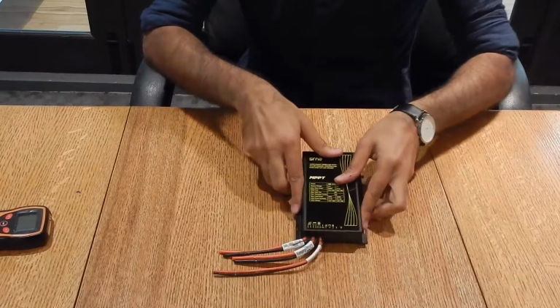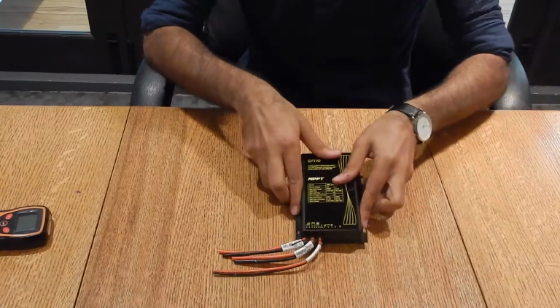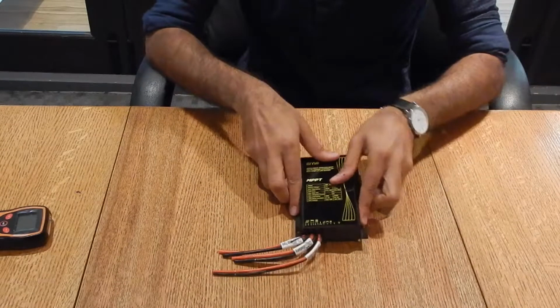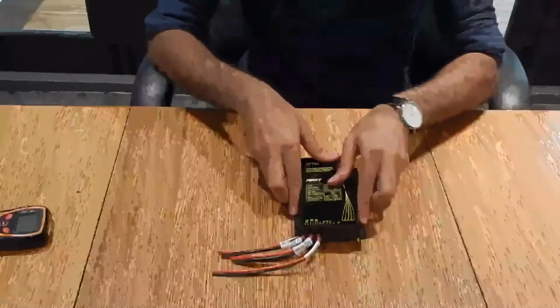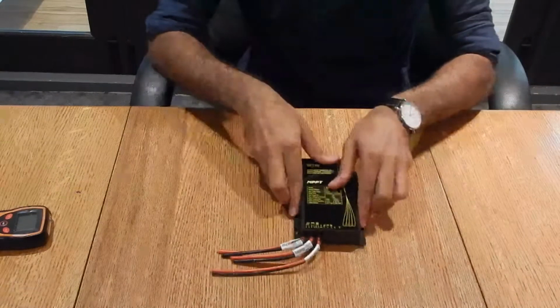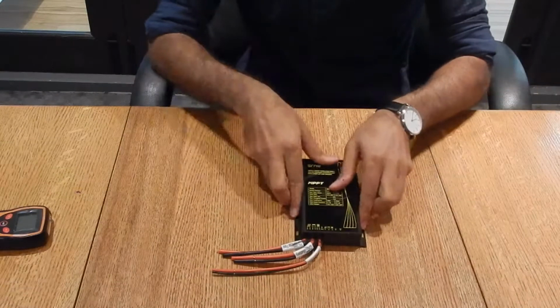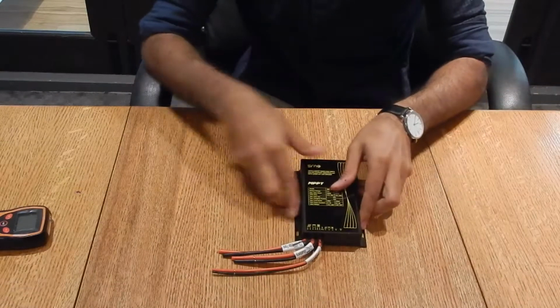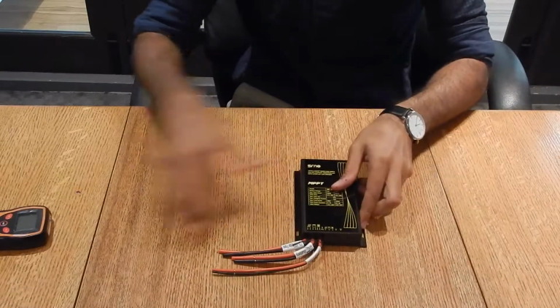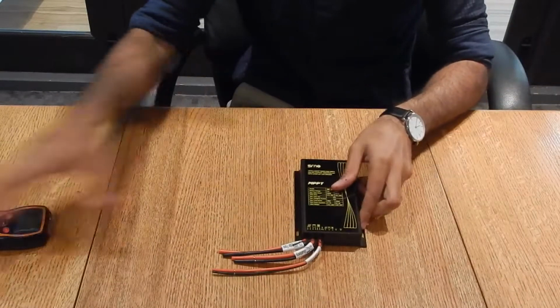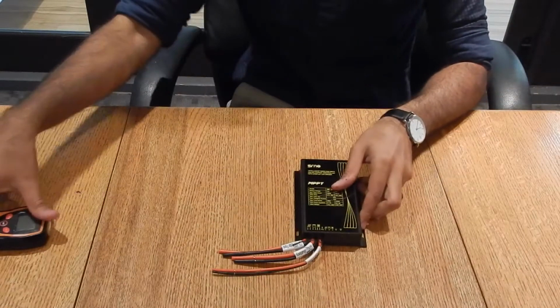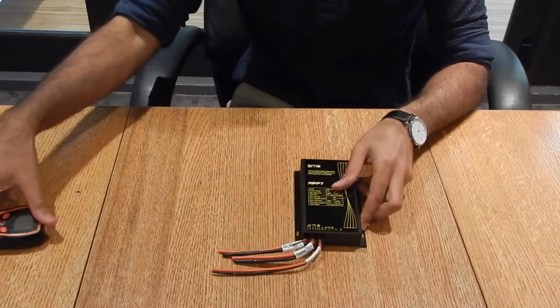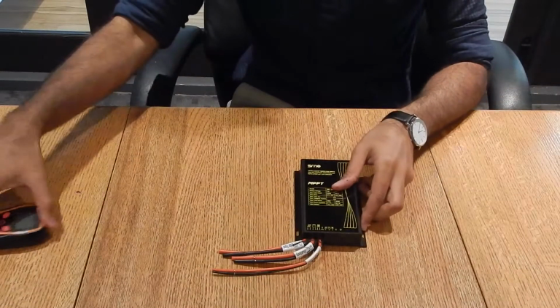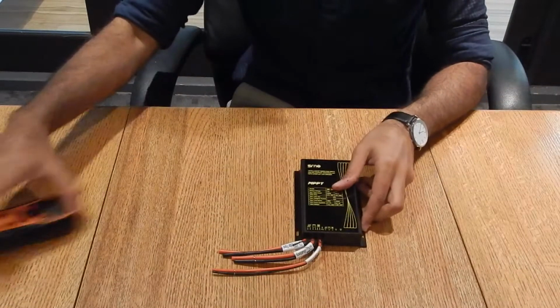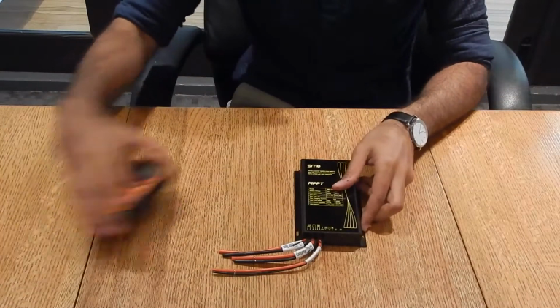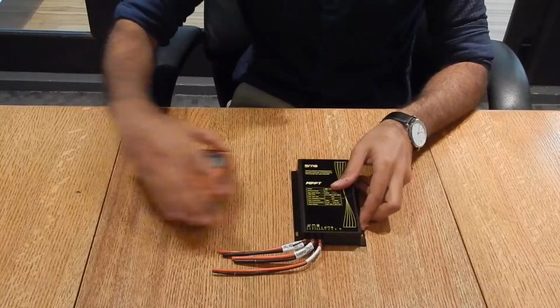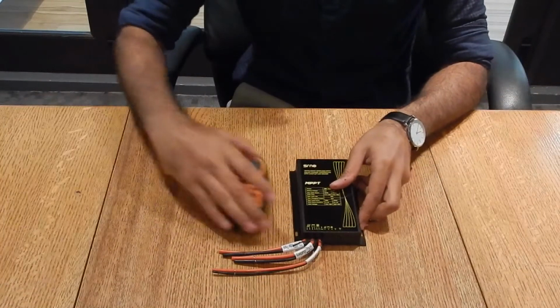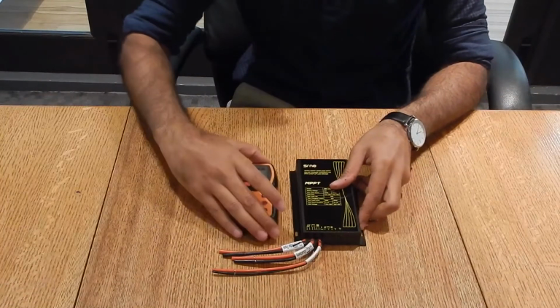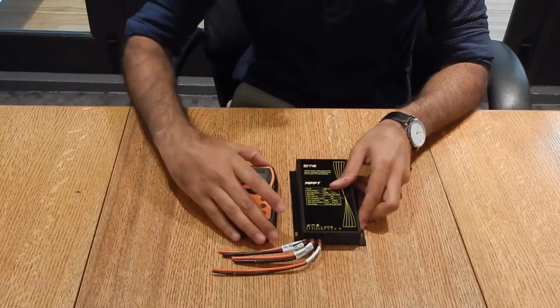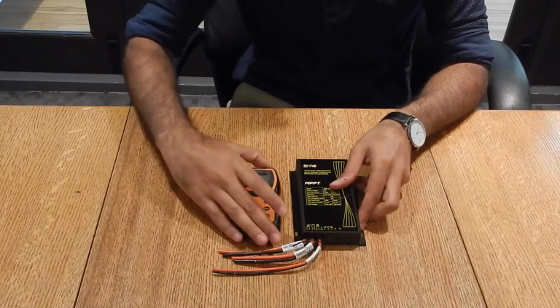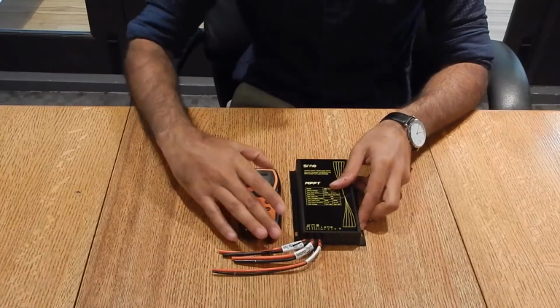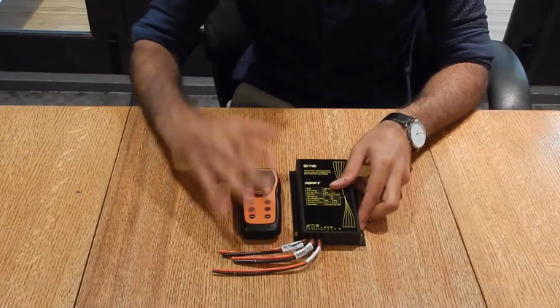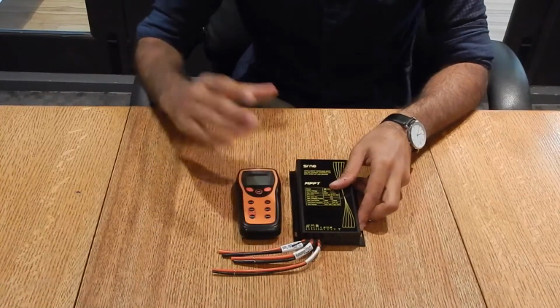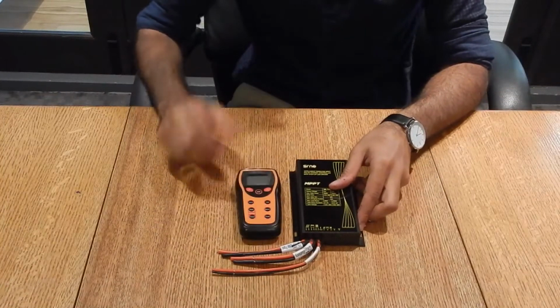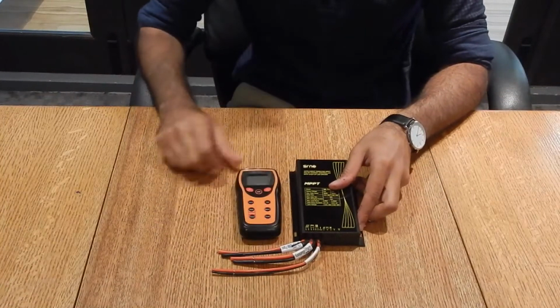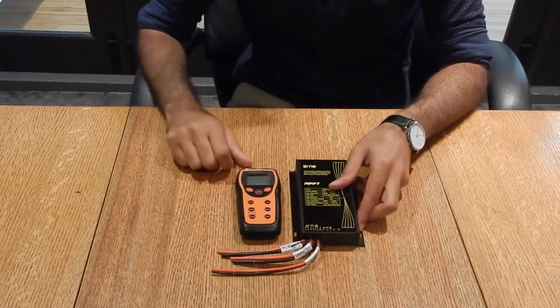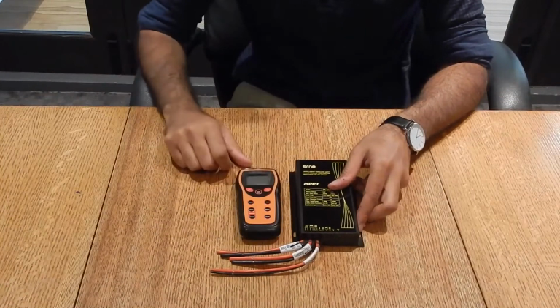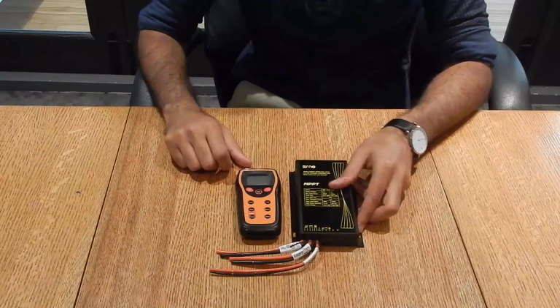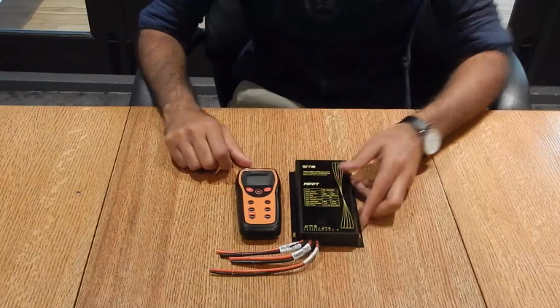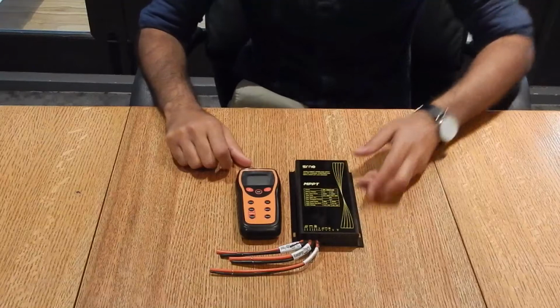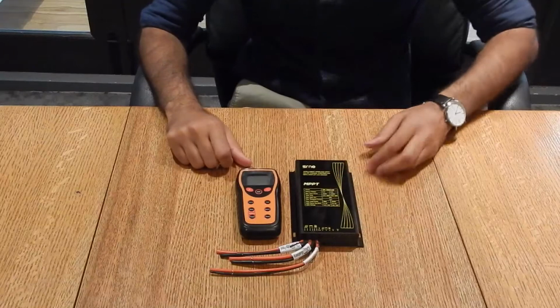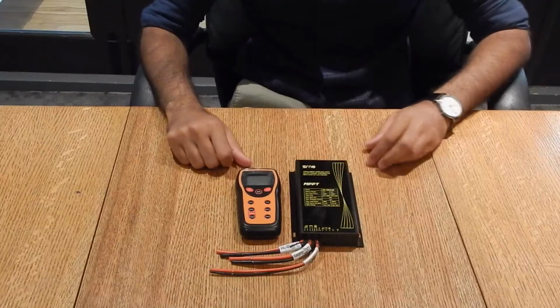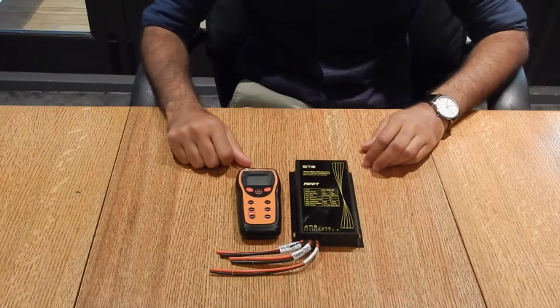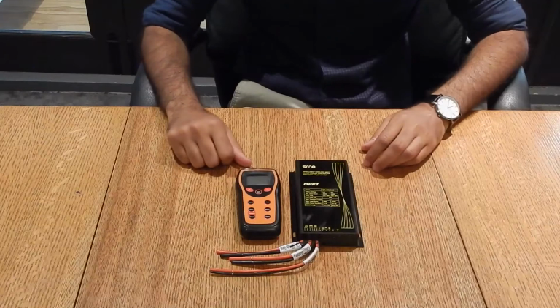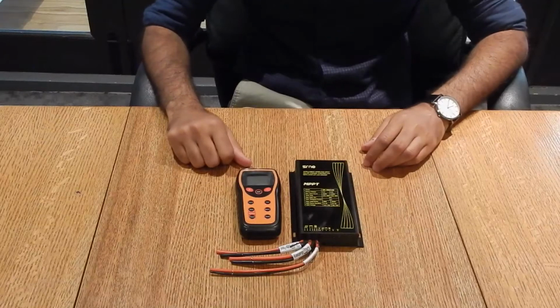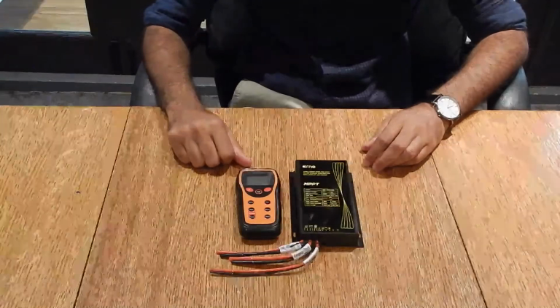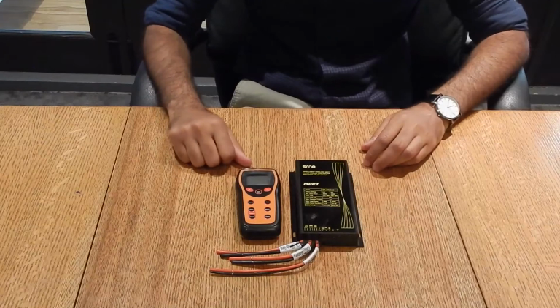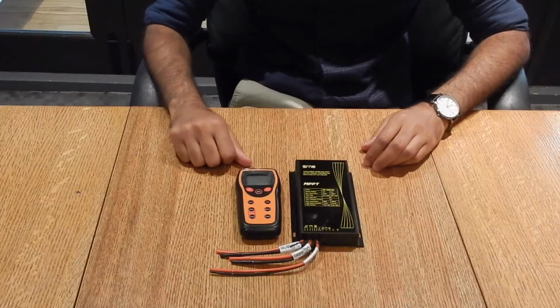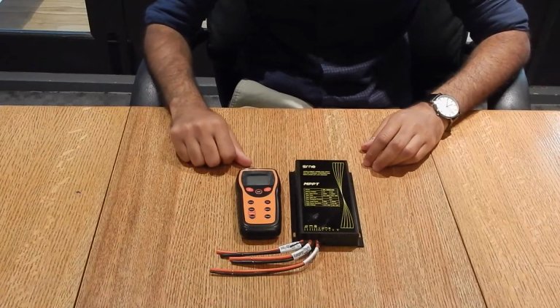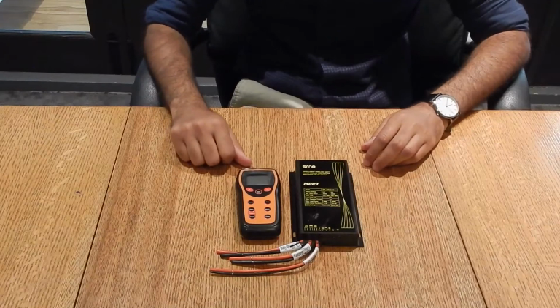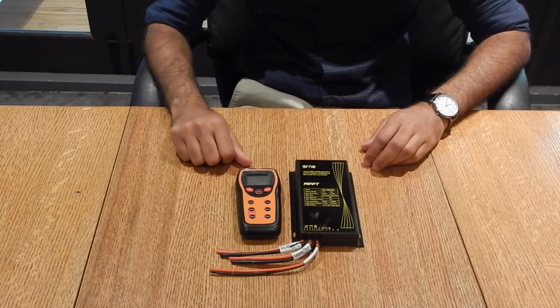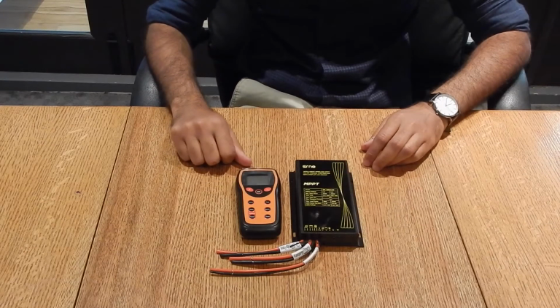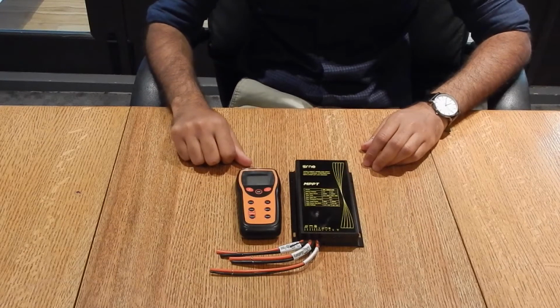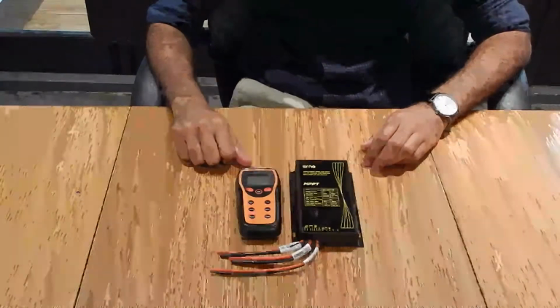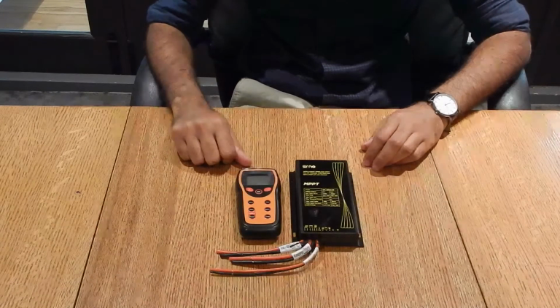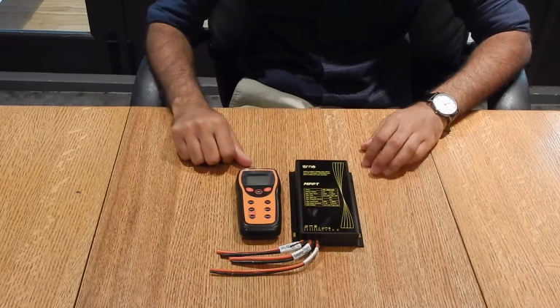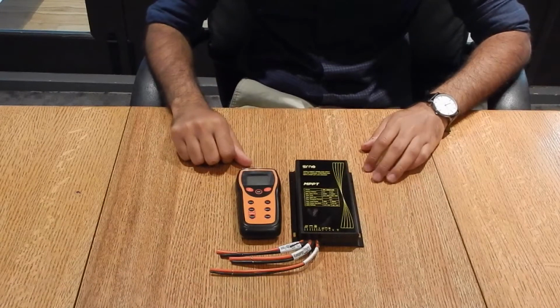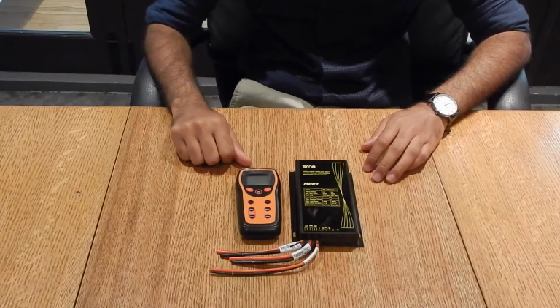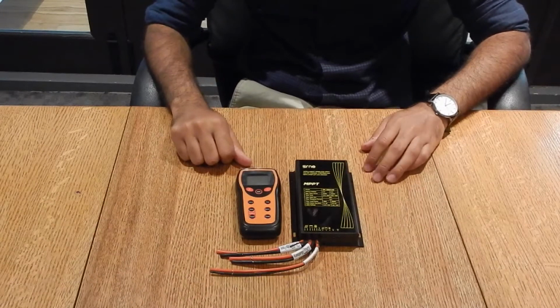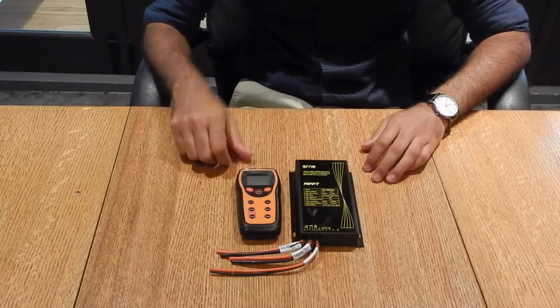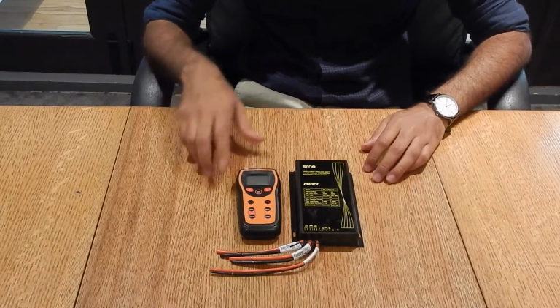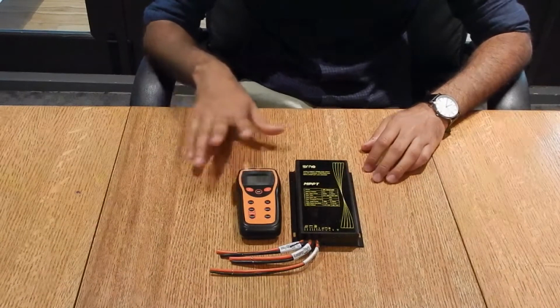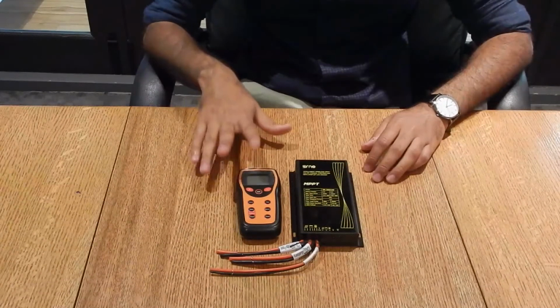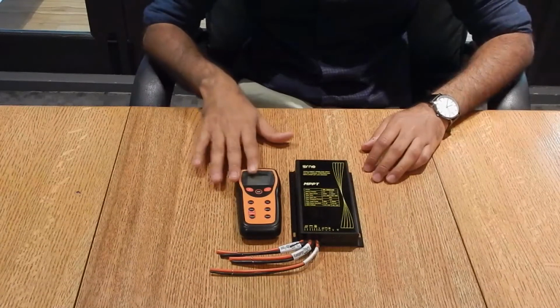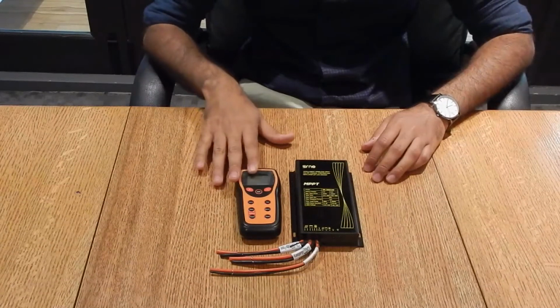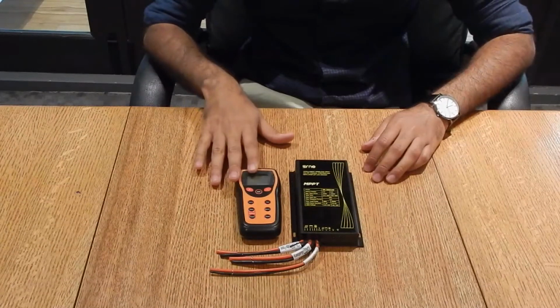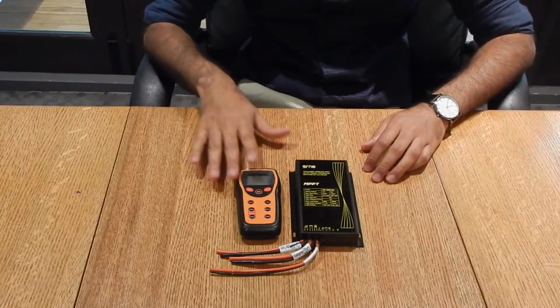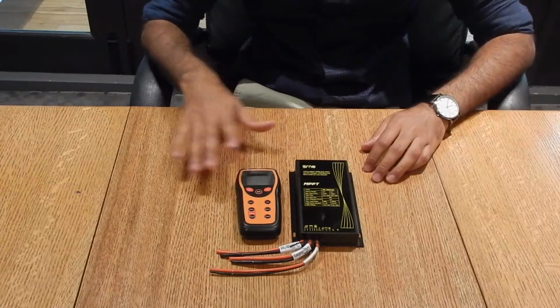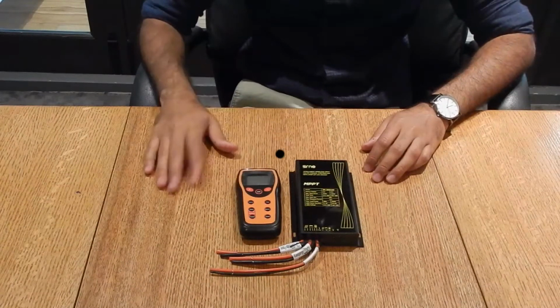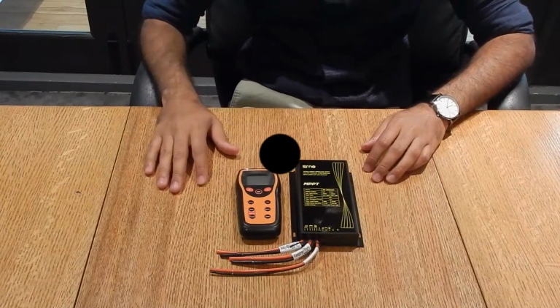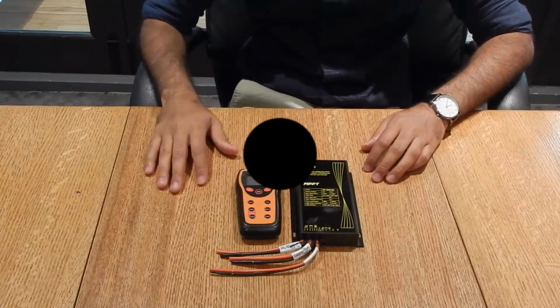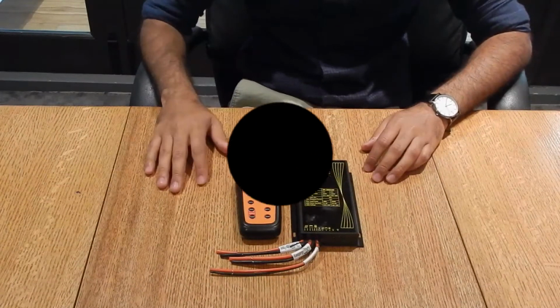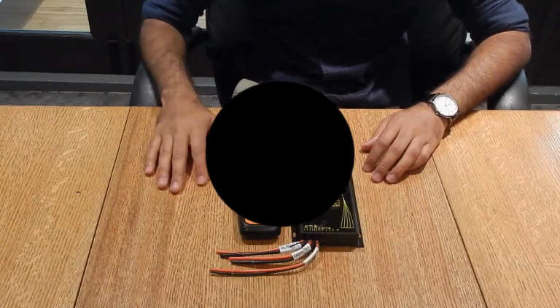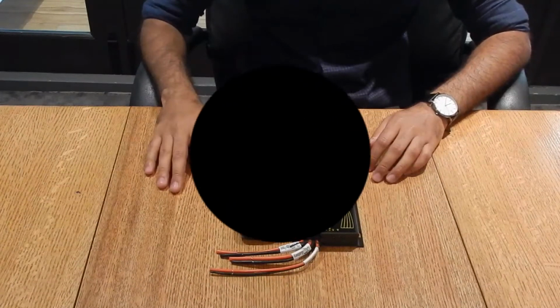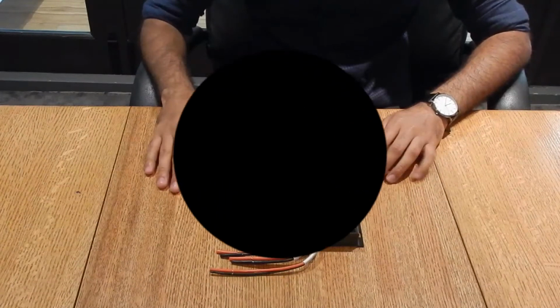So yes, this is basically the DM160 solar charge controller and the CUAL2.